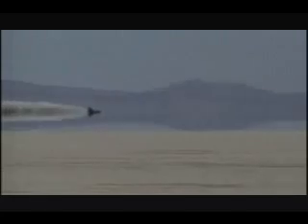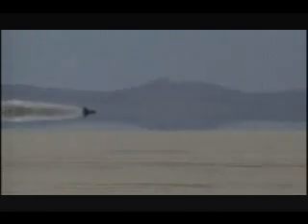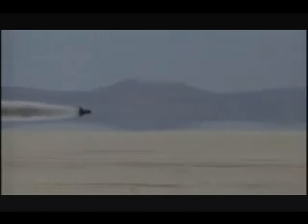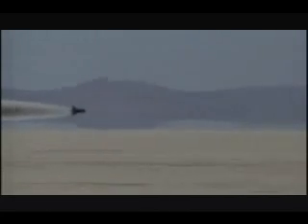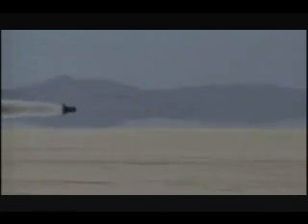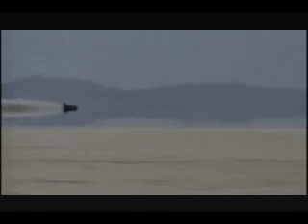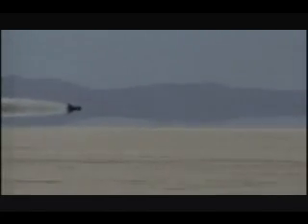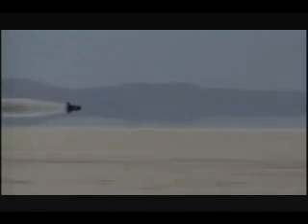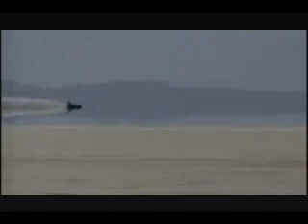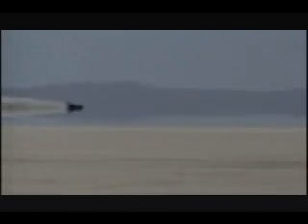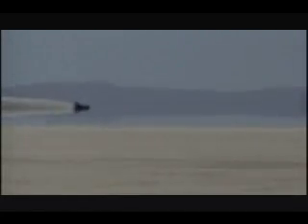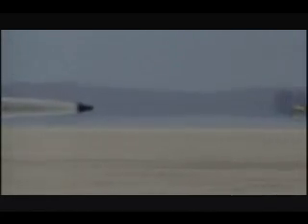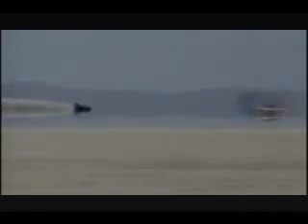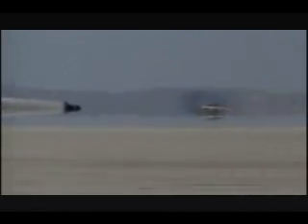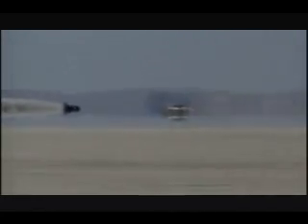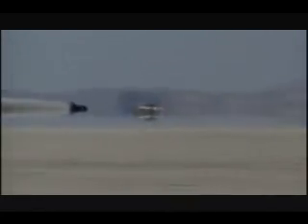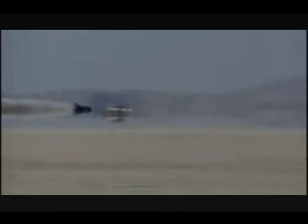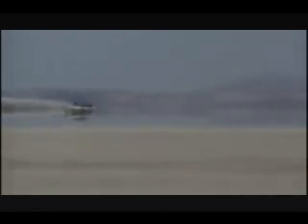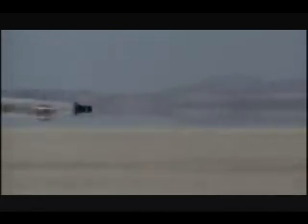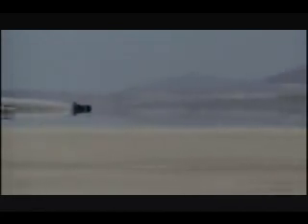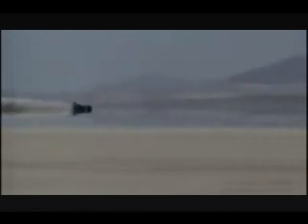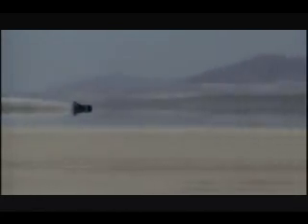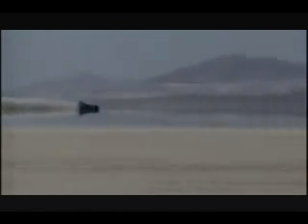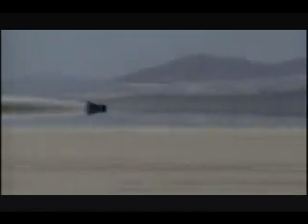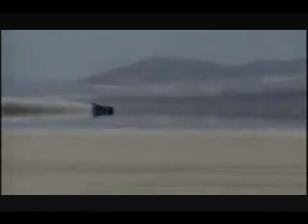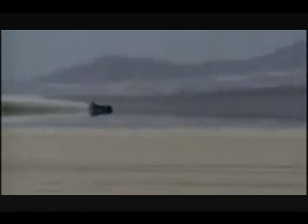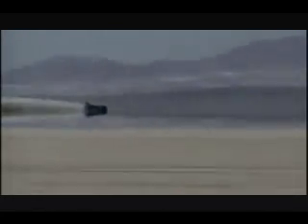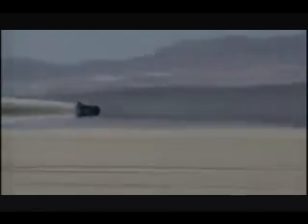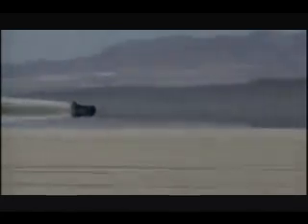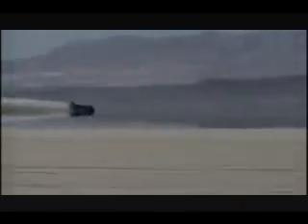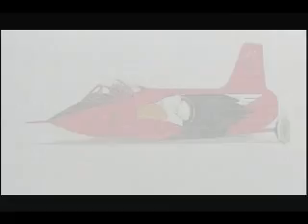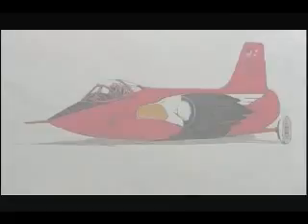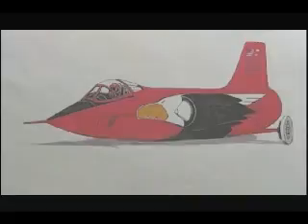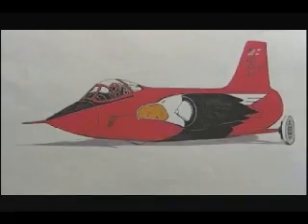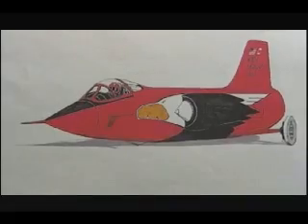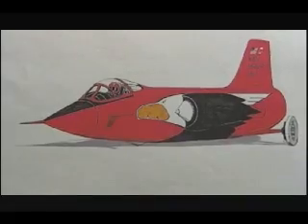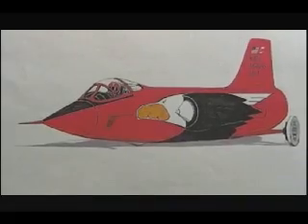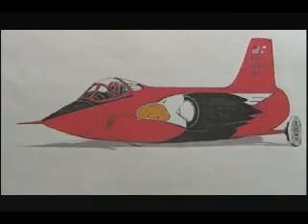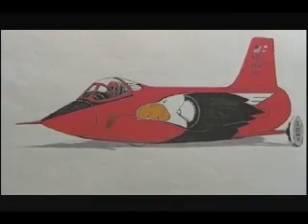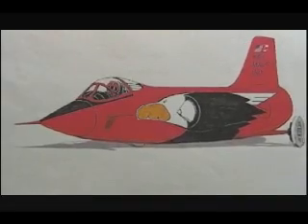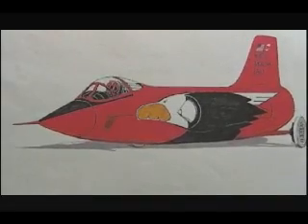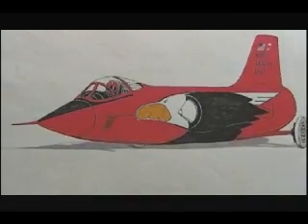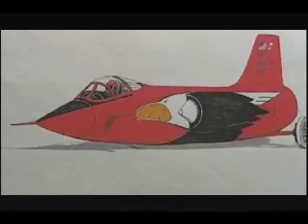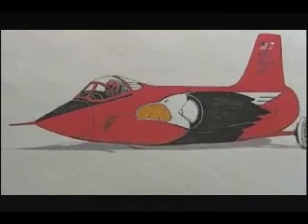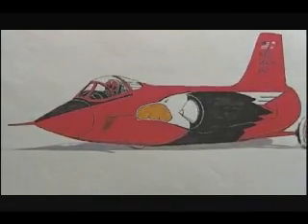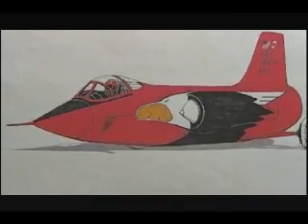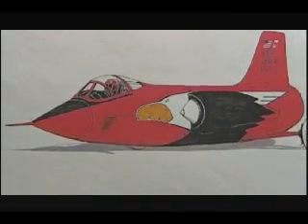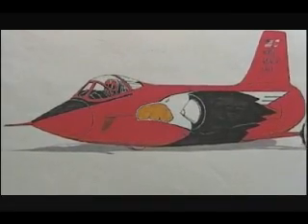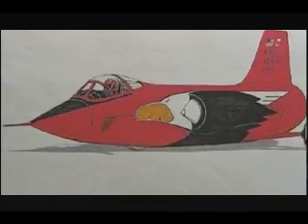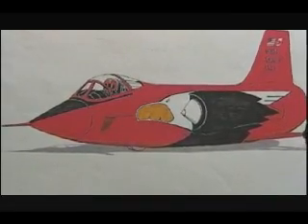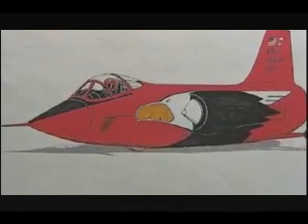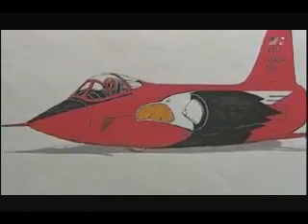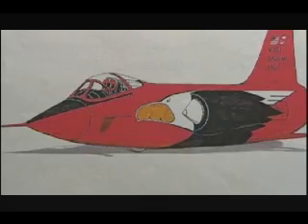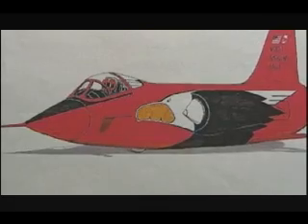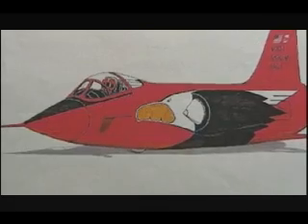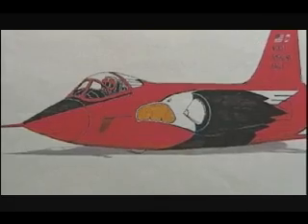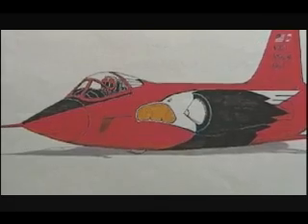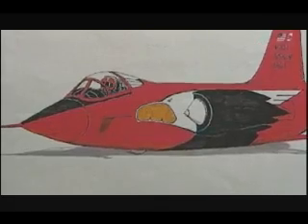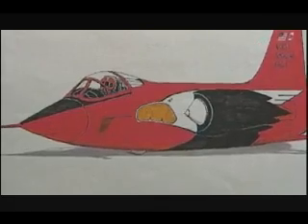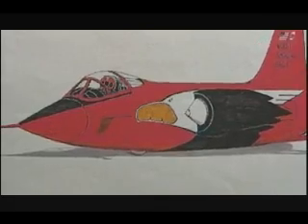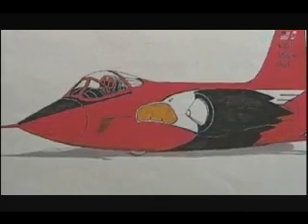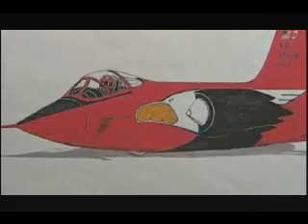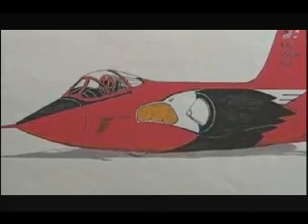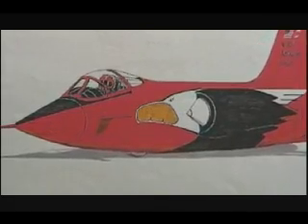To break the land speed record, both realize they must build the most technologically advanced car on the planet.